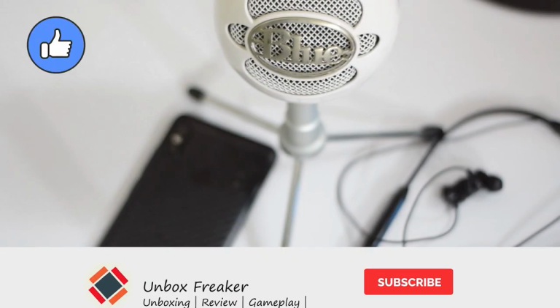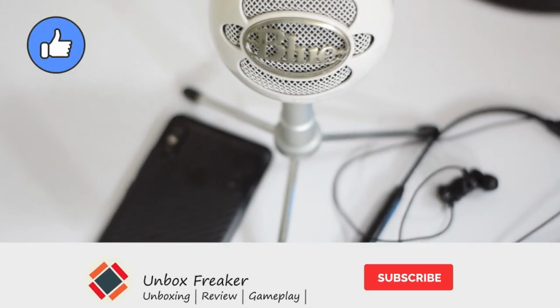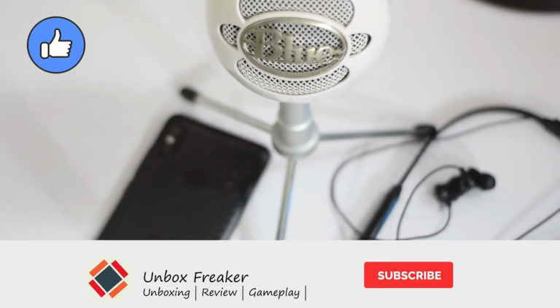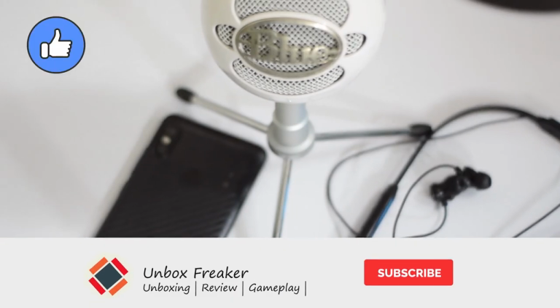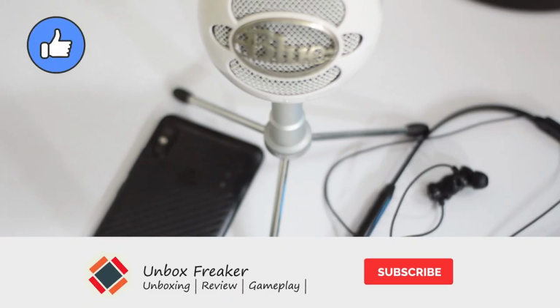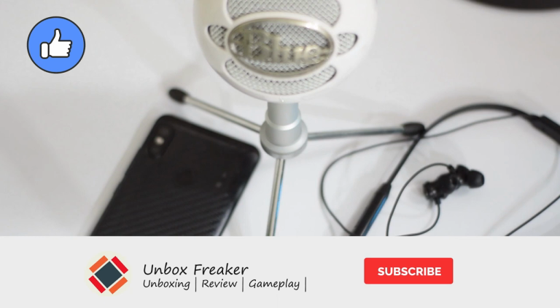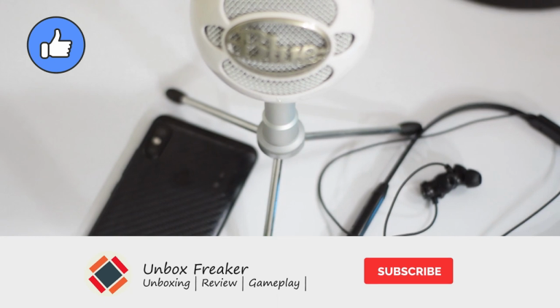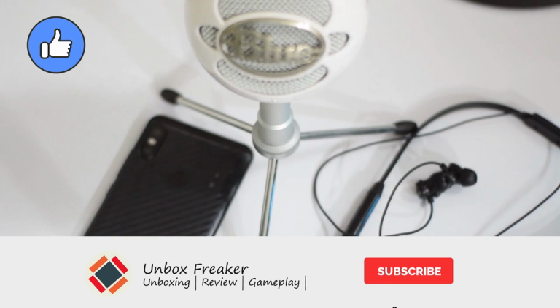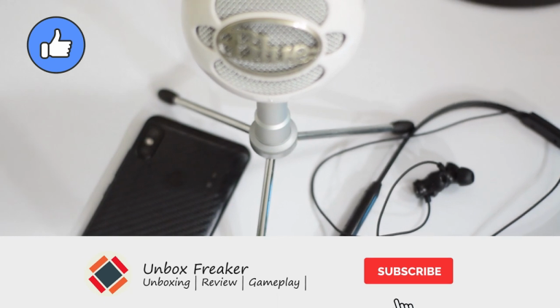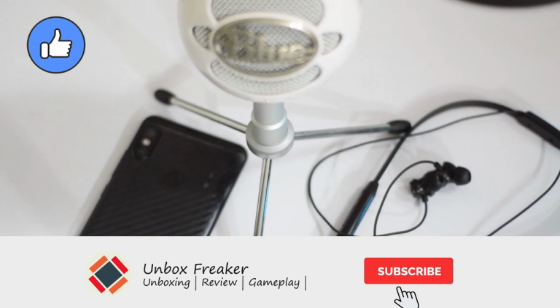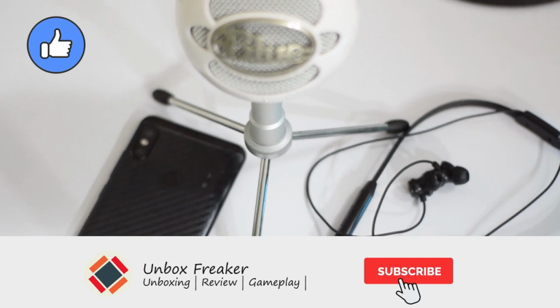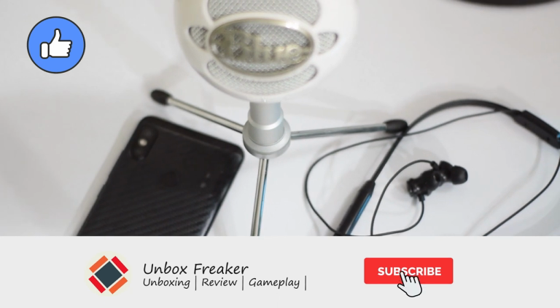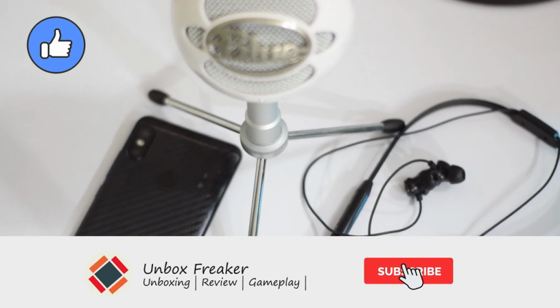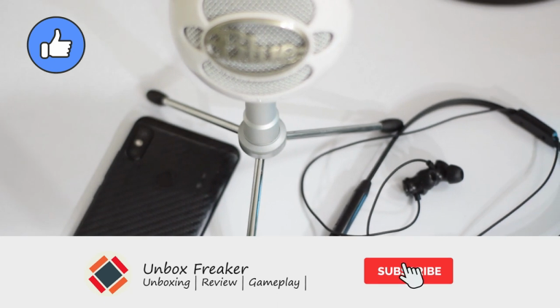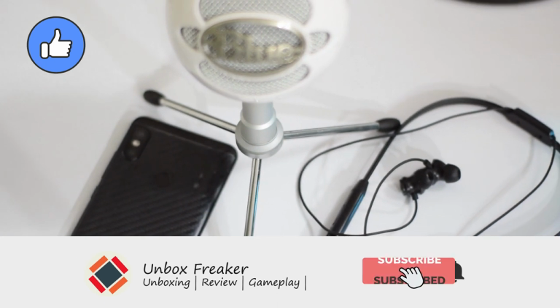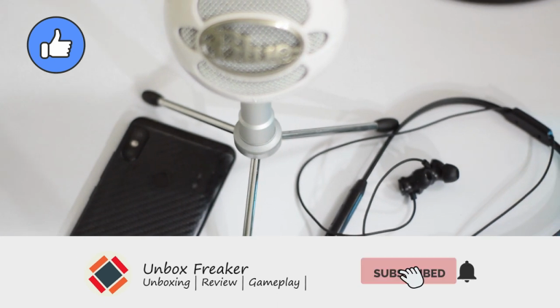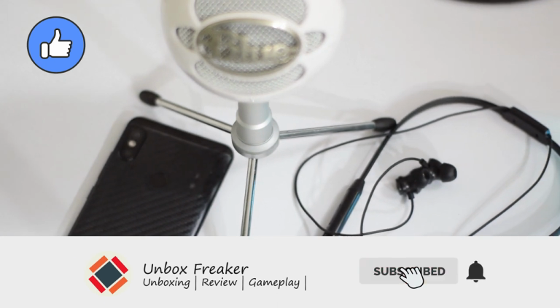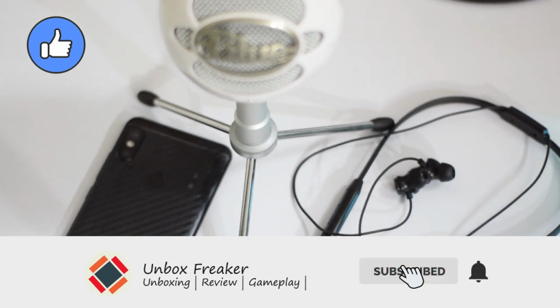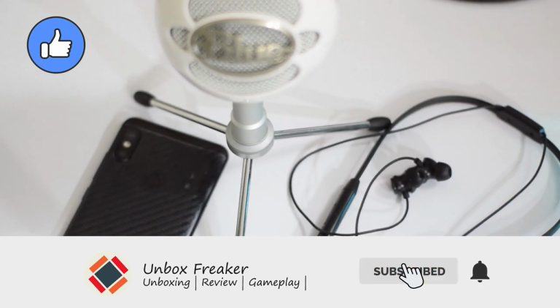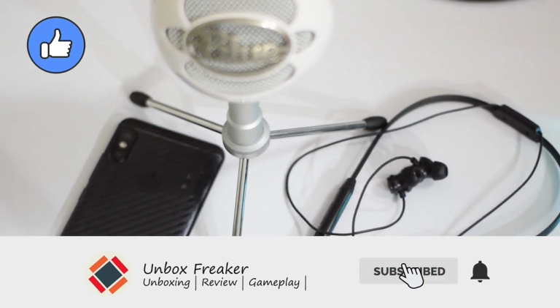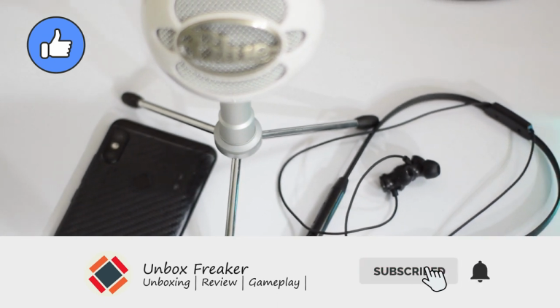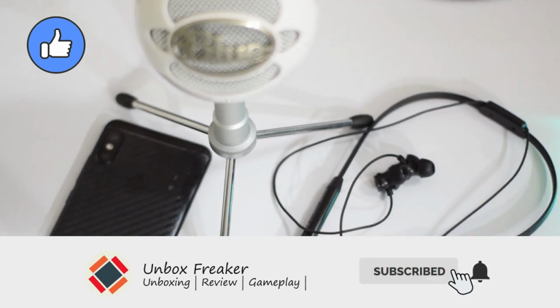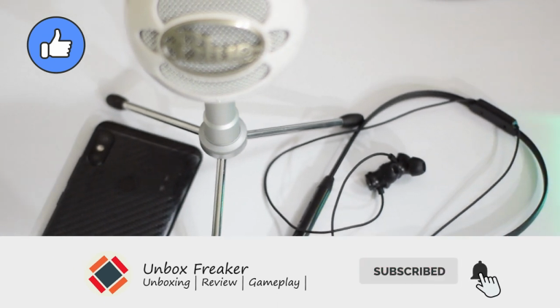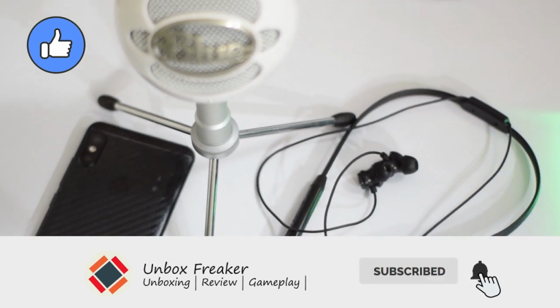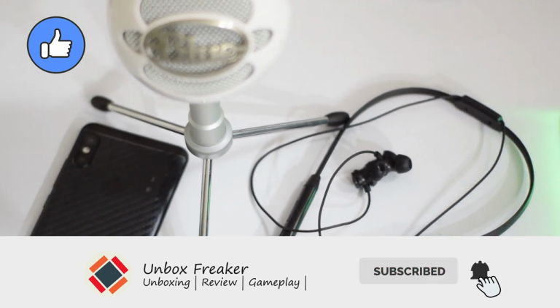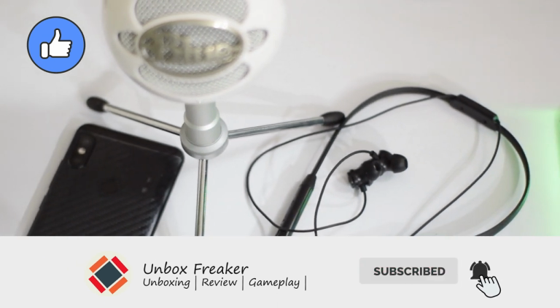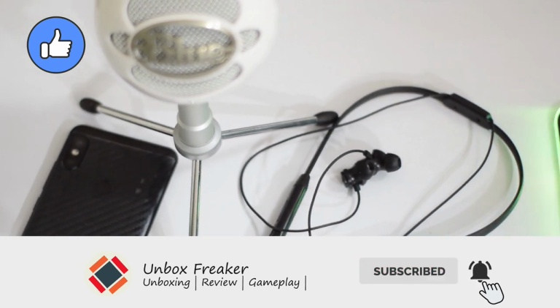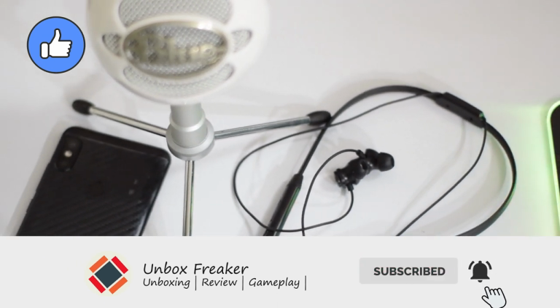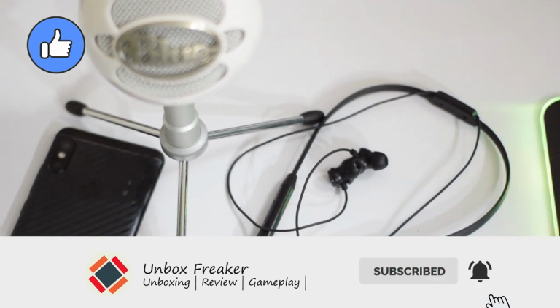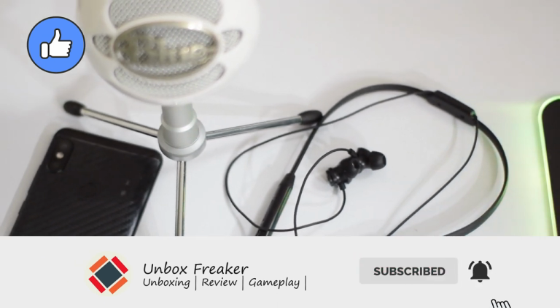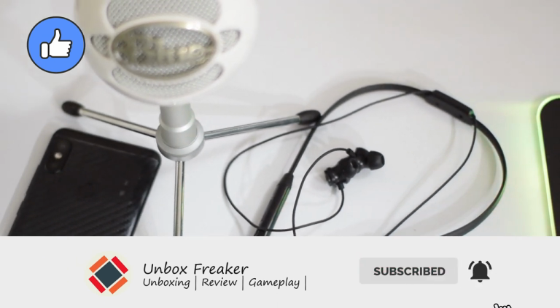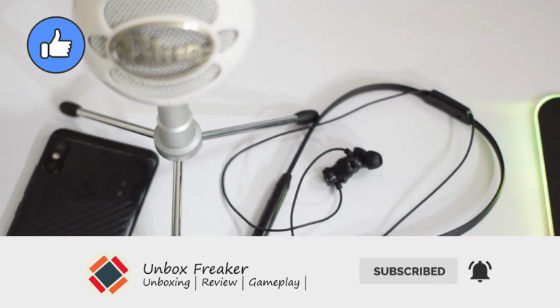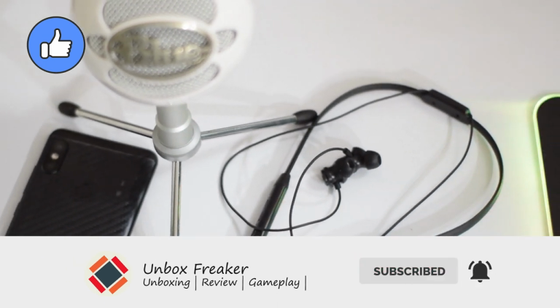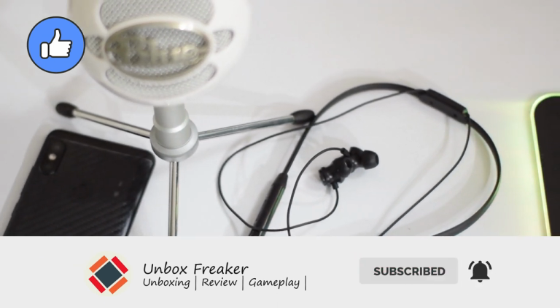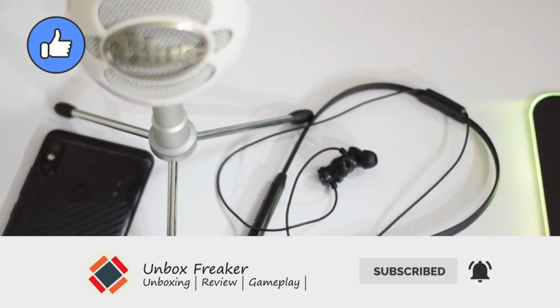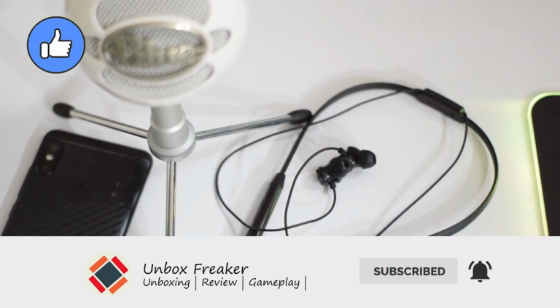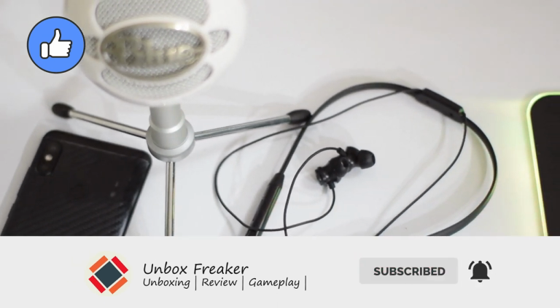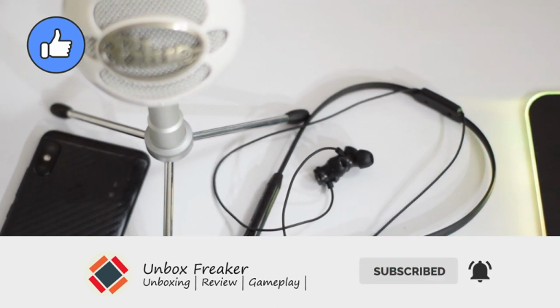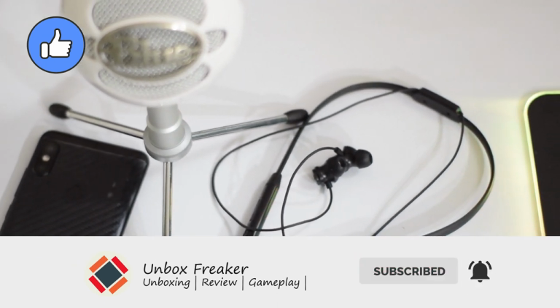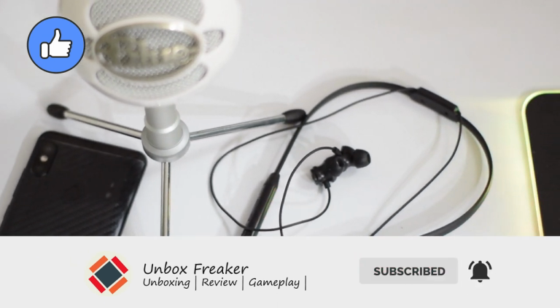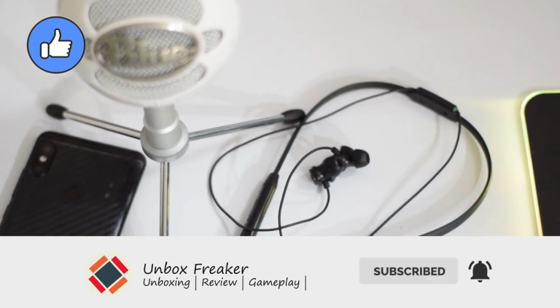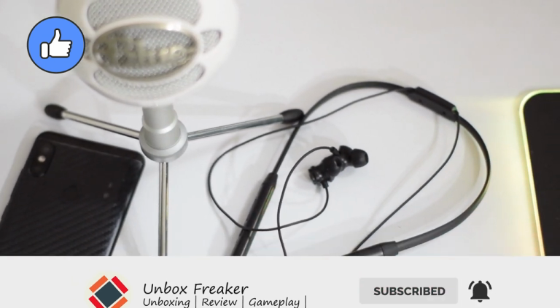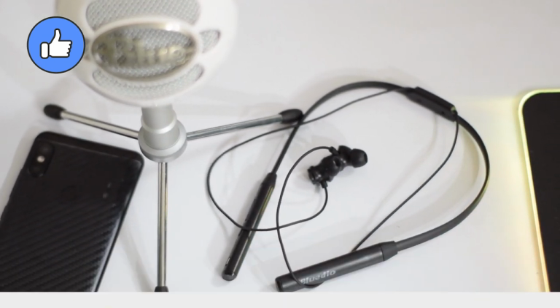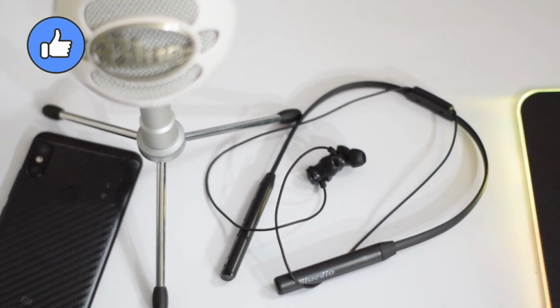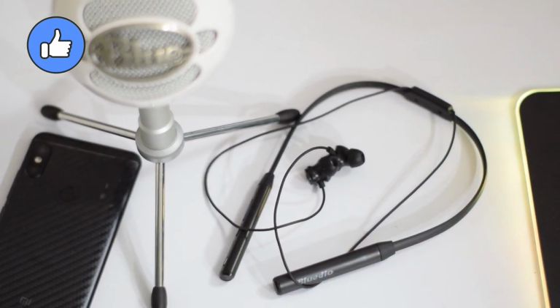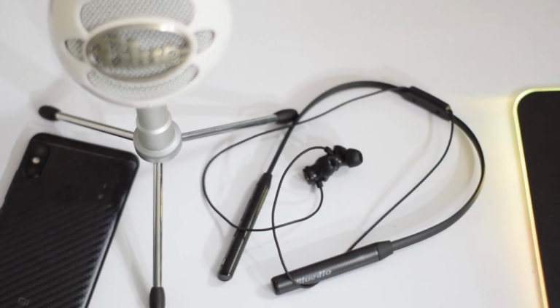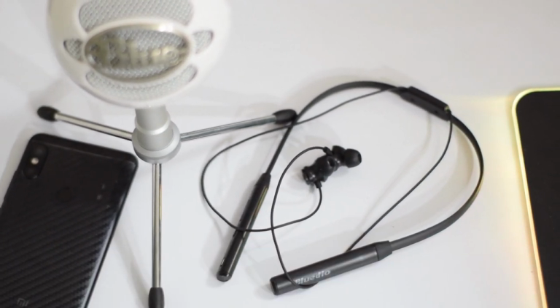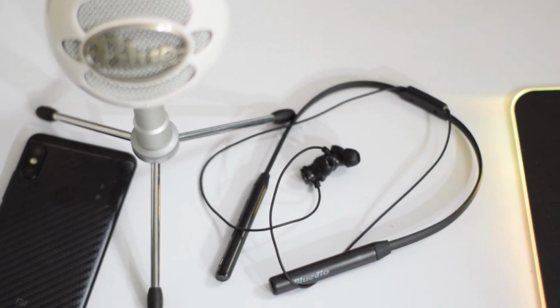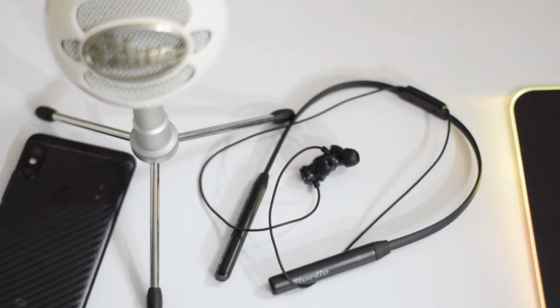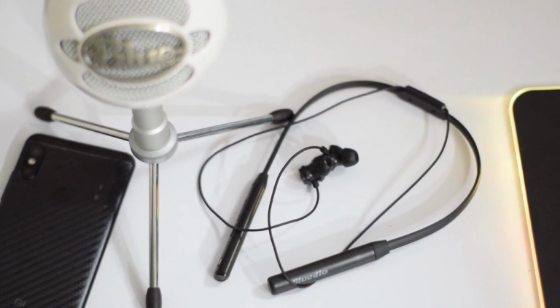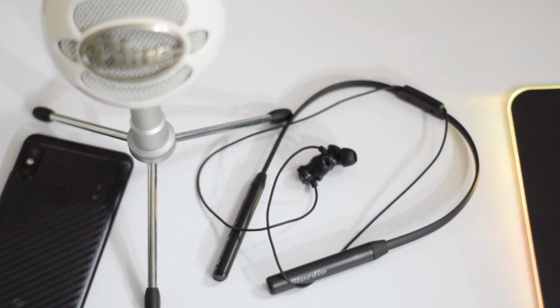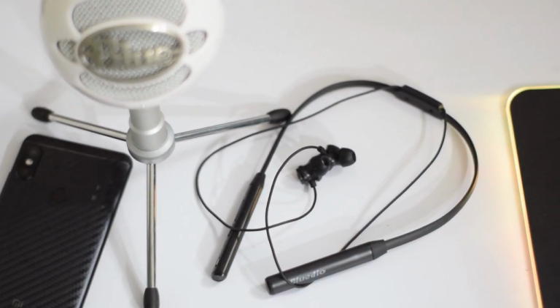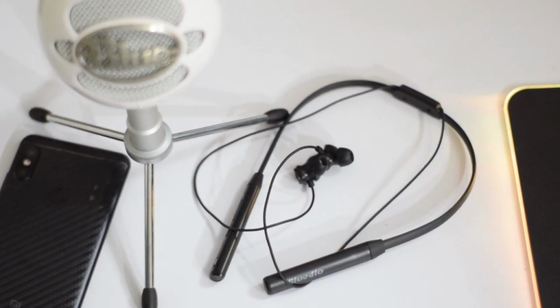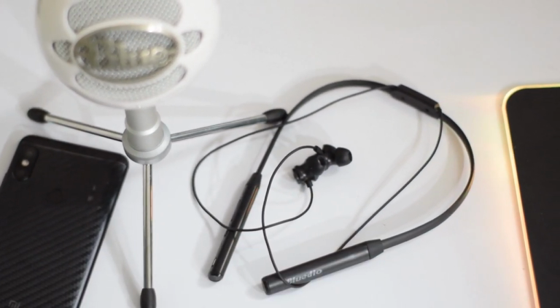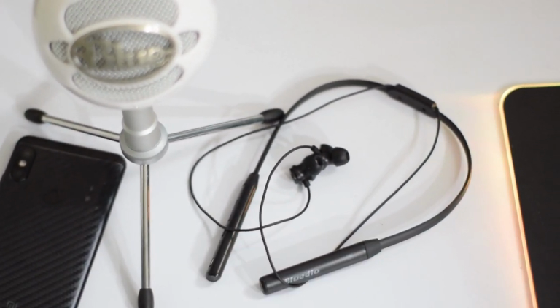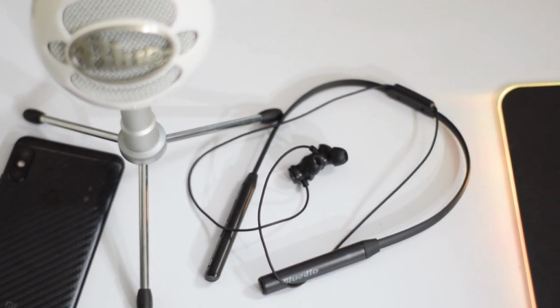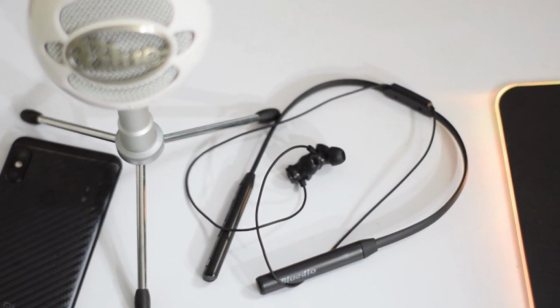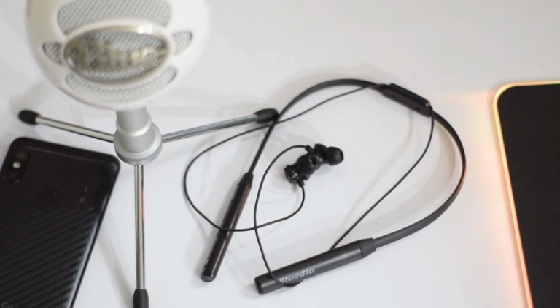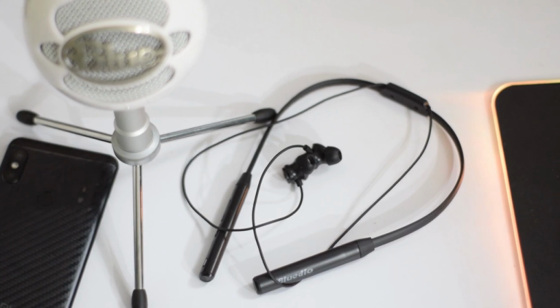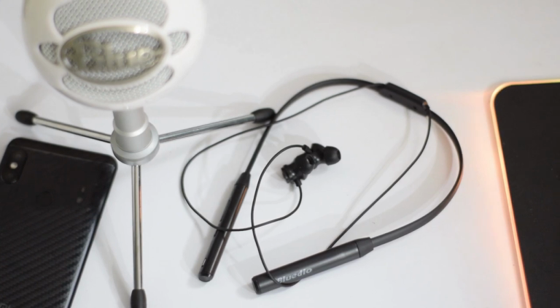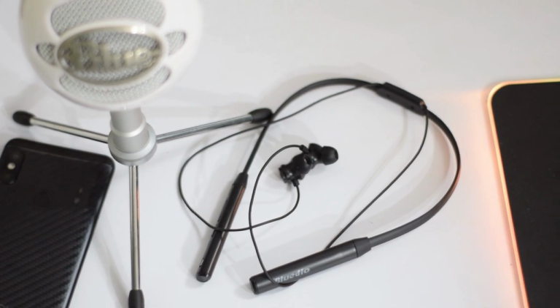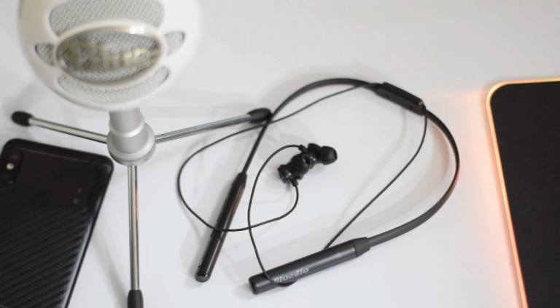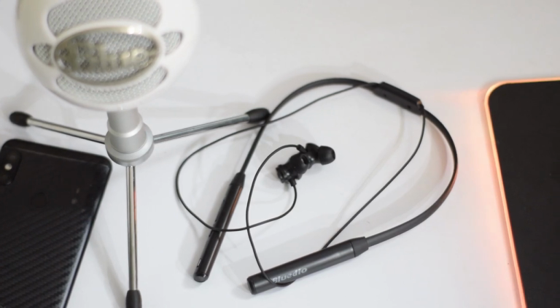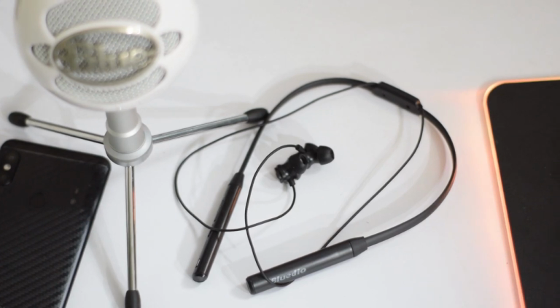That's it for today guys. If you liked the video, please give it a thumbs up, subscribe to our channel, and stay with us. We will catch you in the next video. Till then, Allah Hafiz.